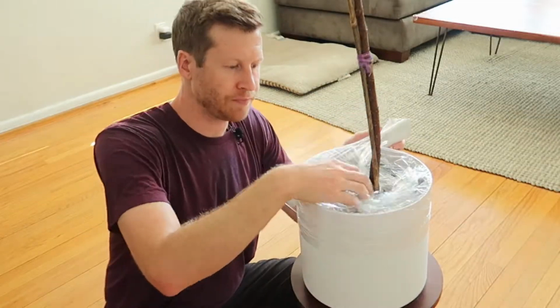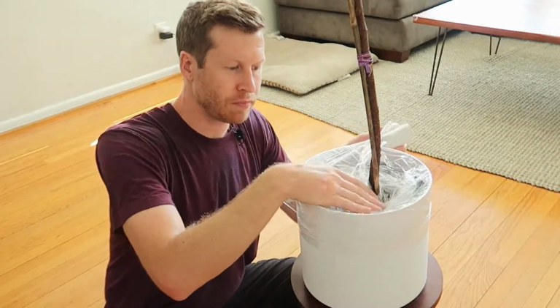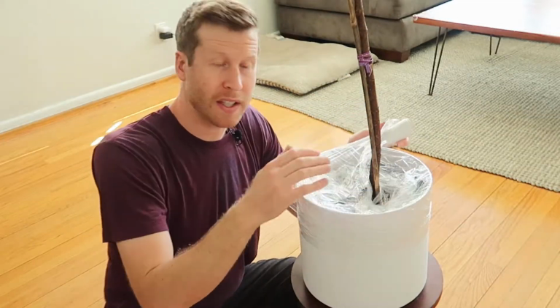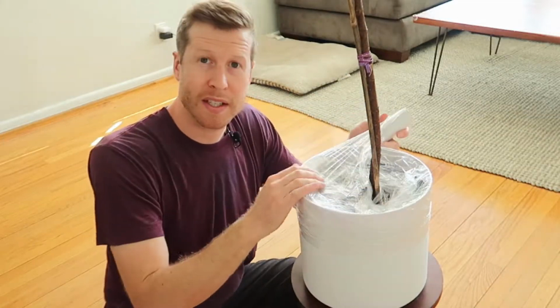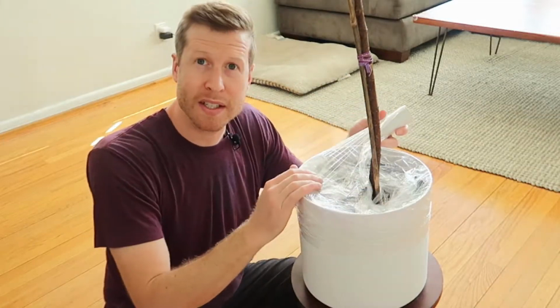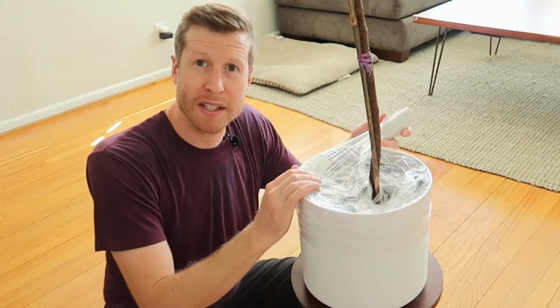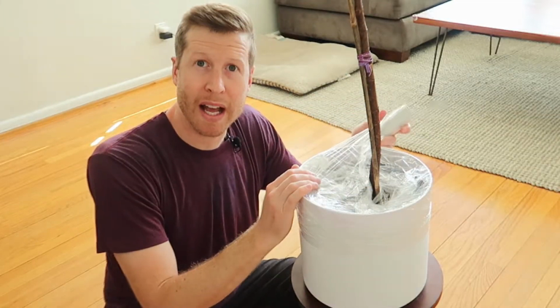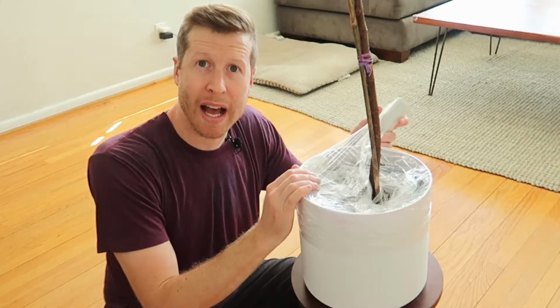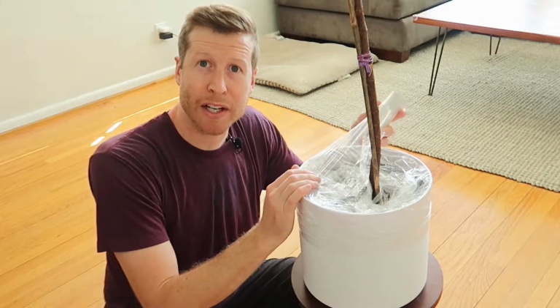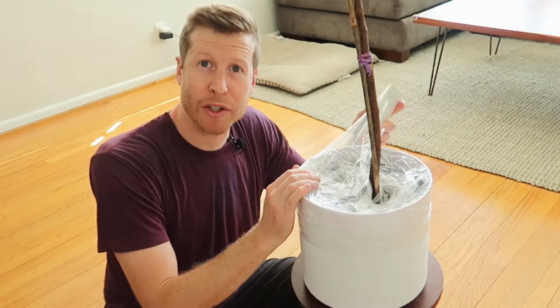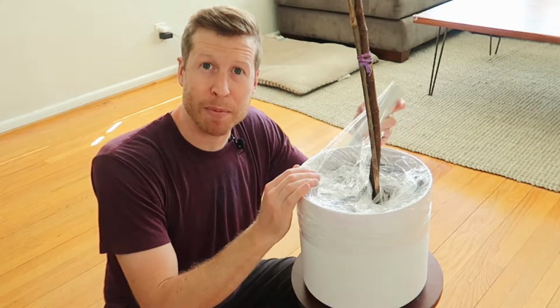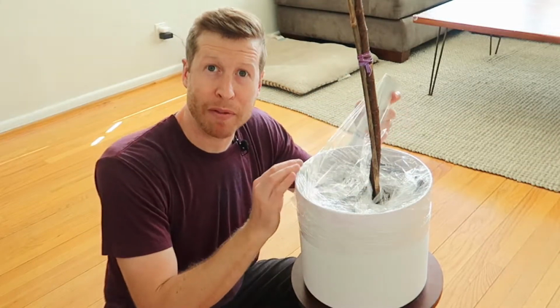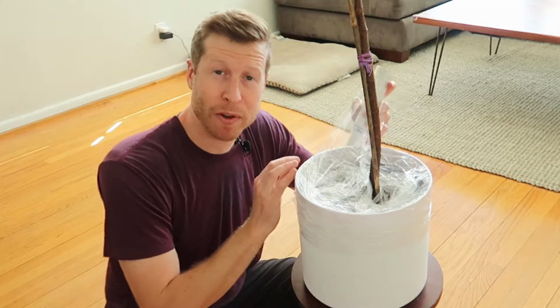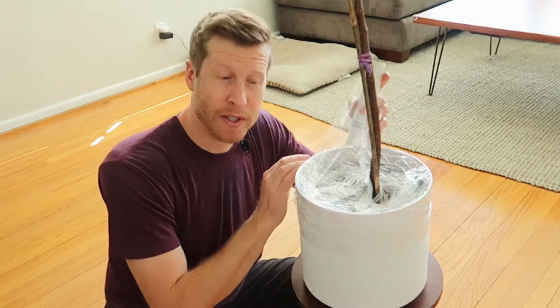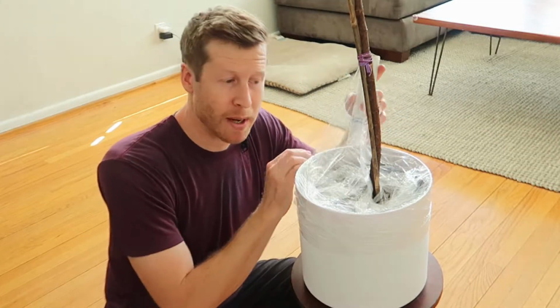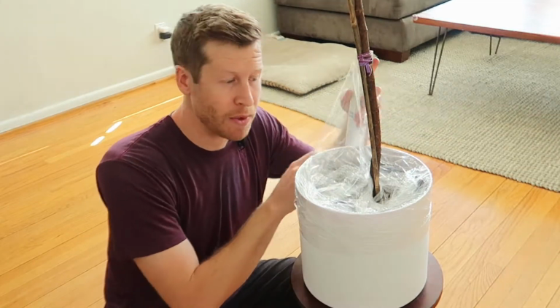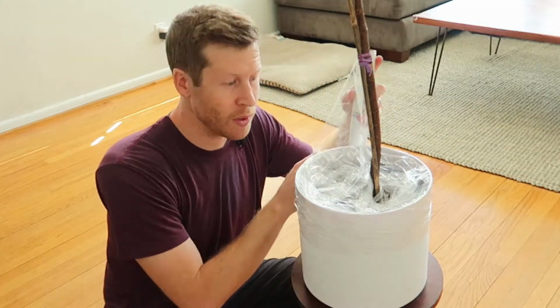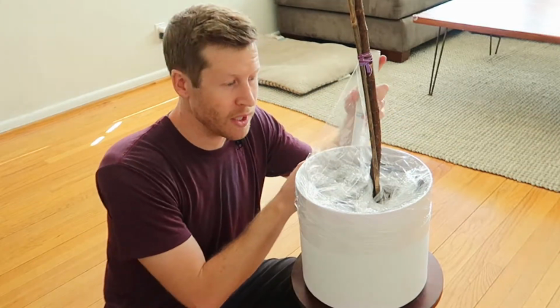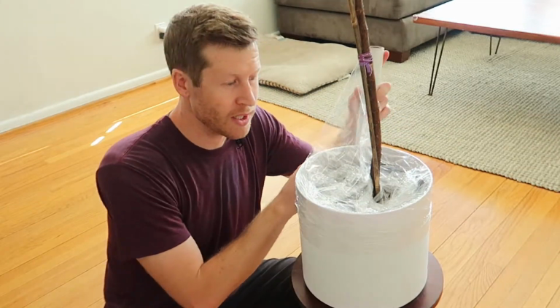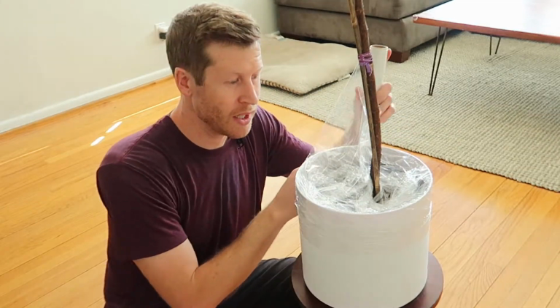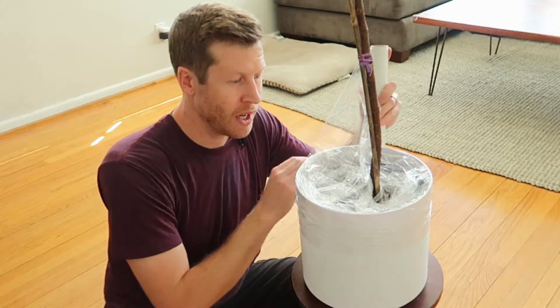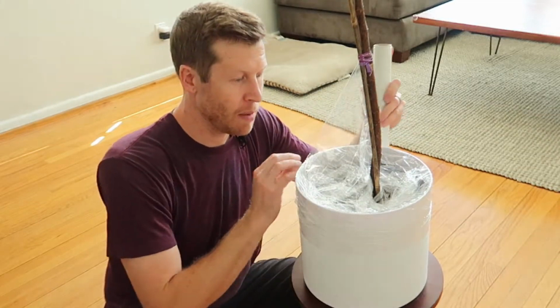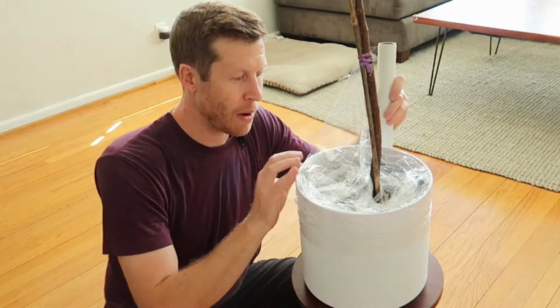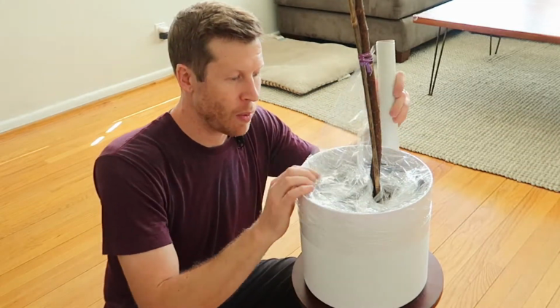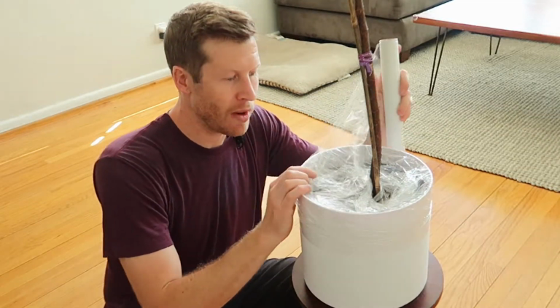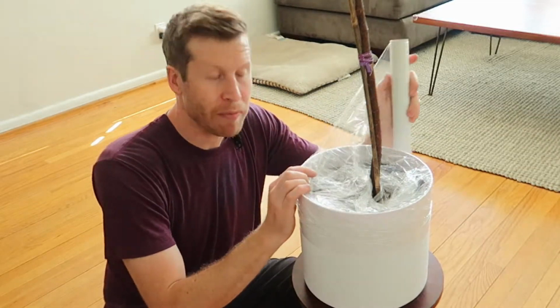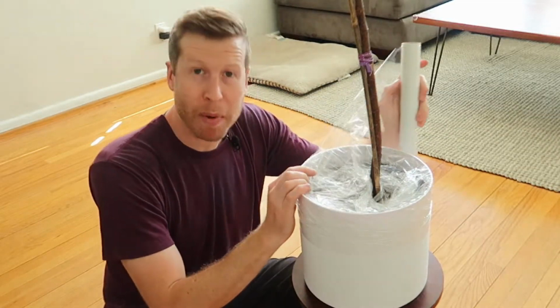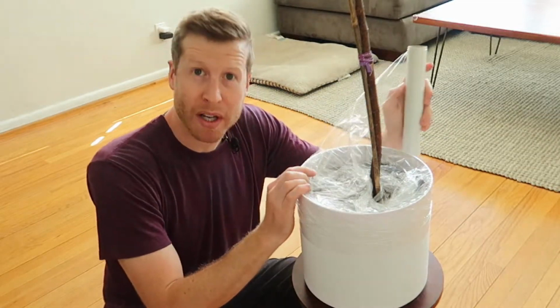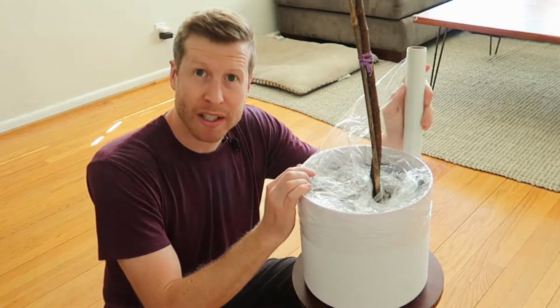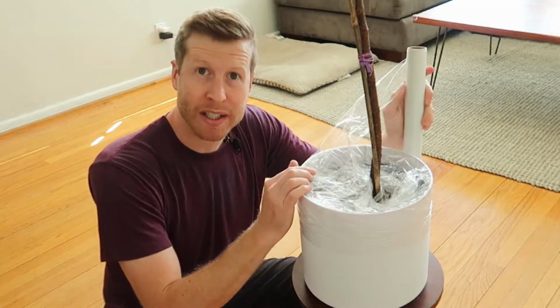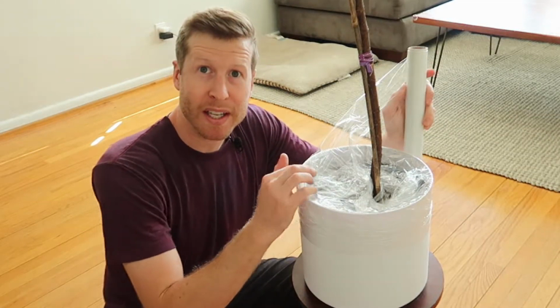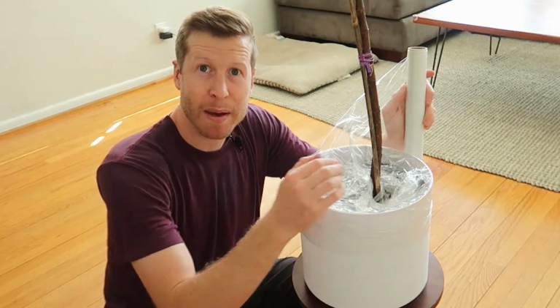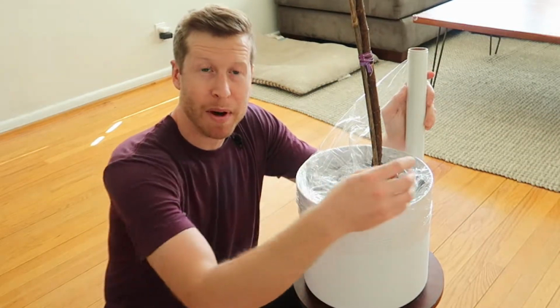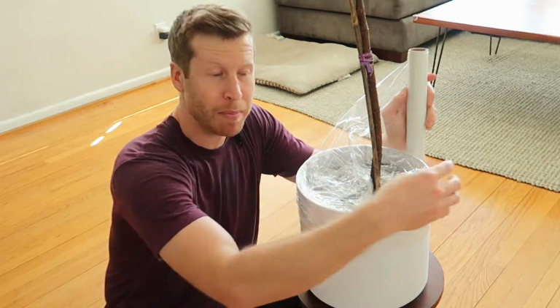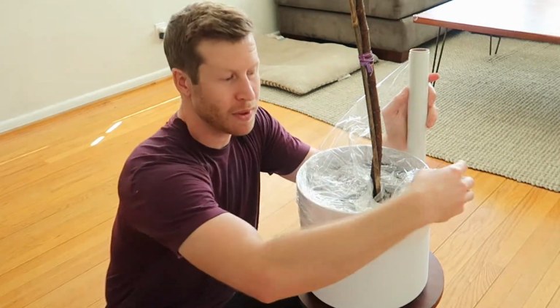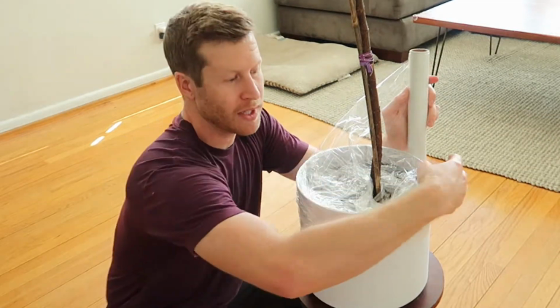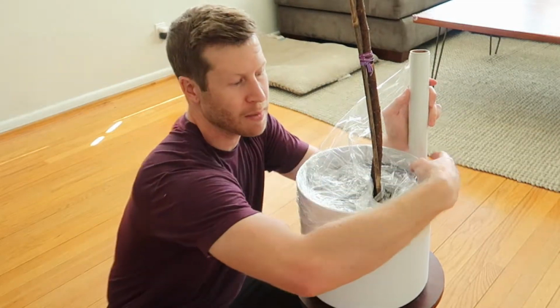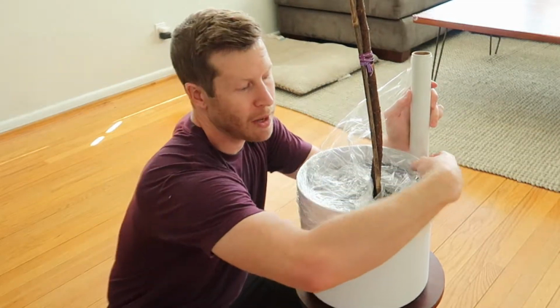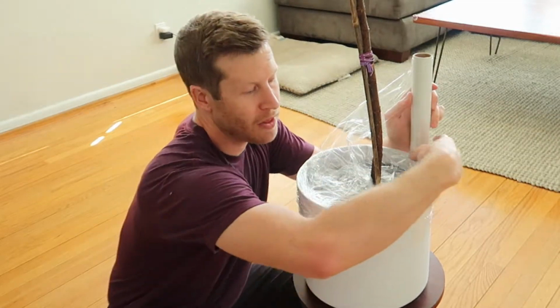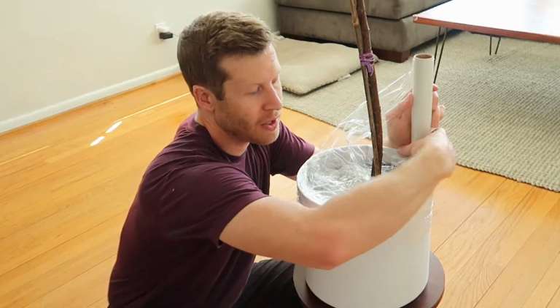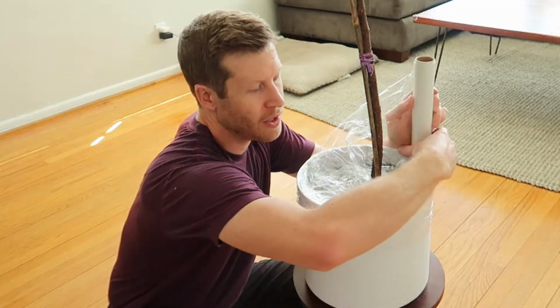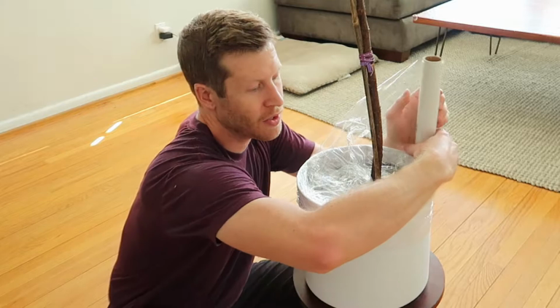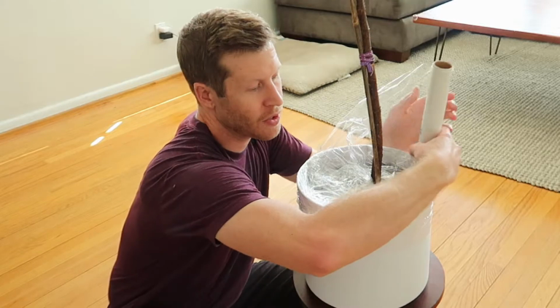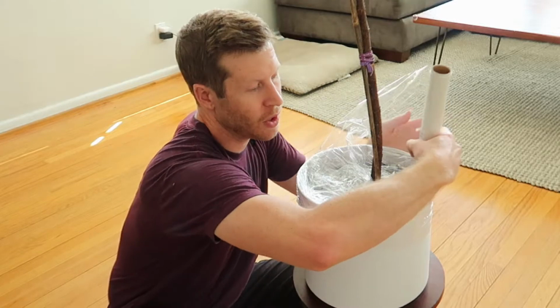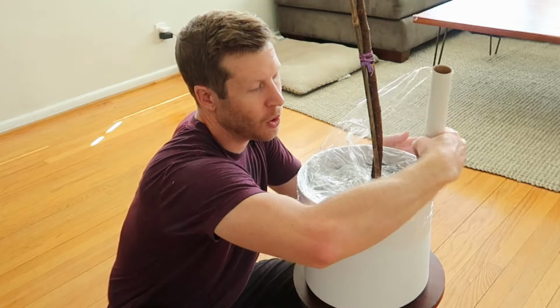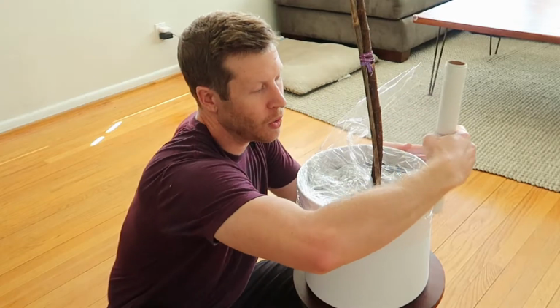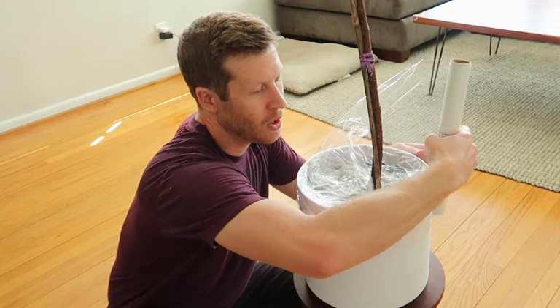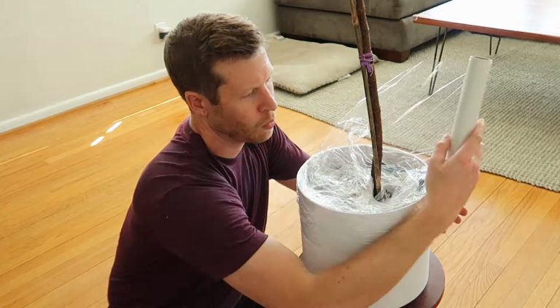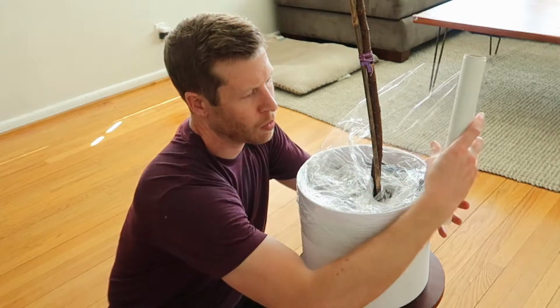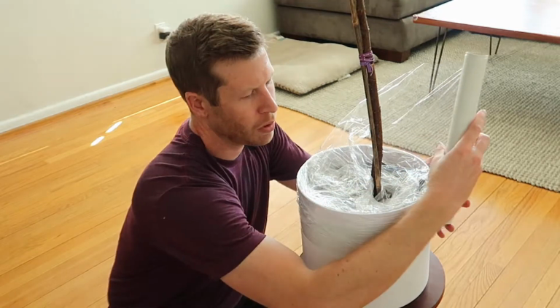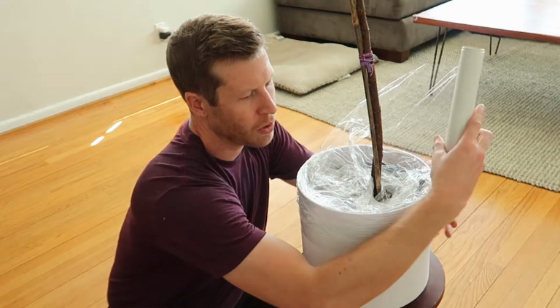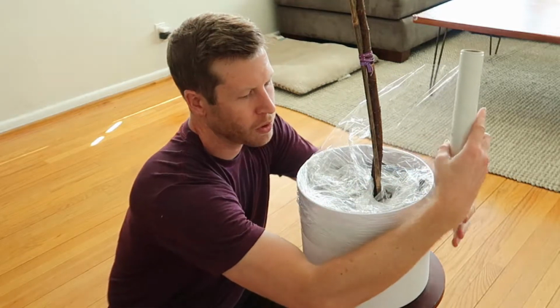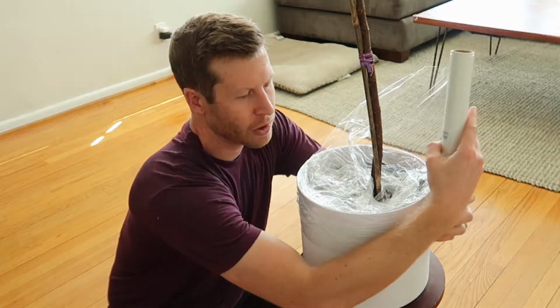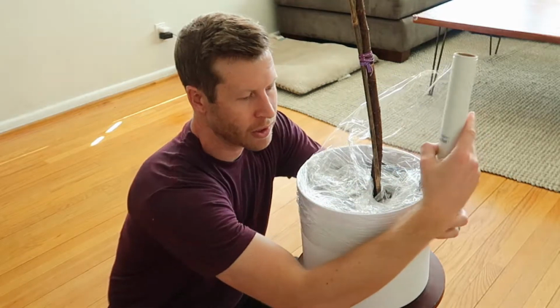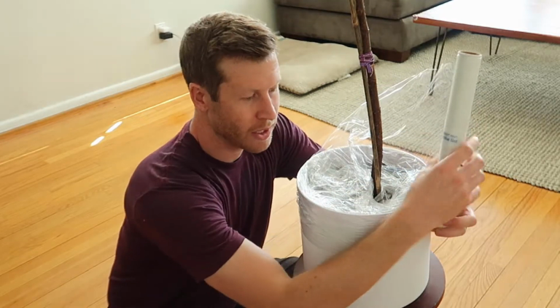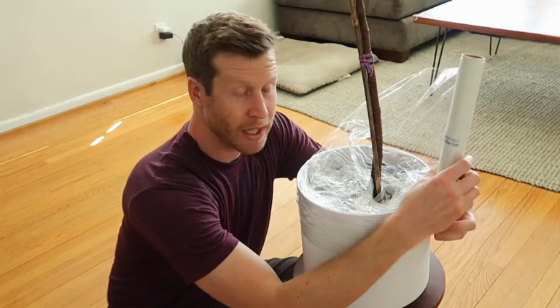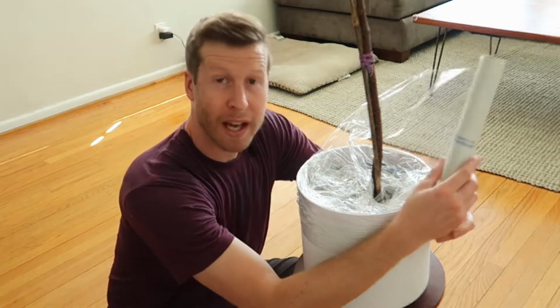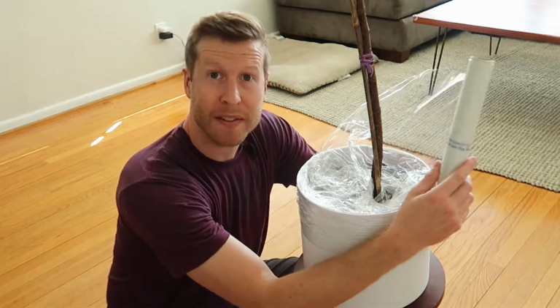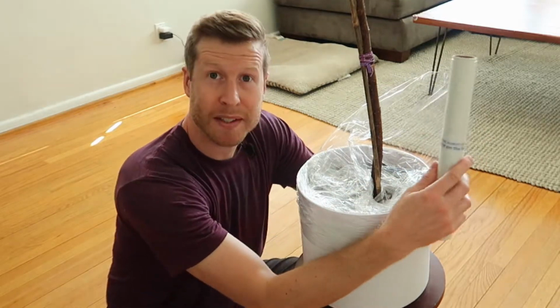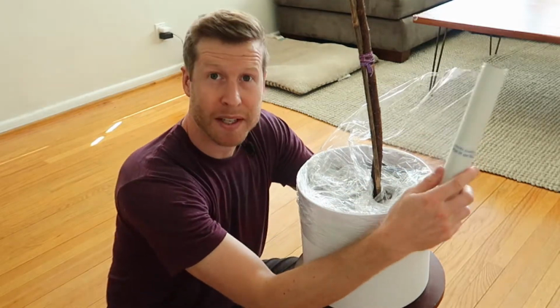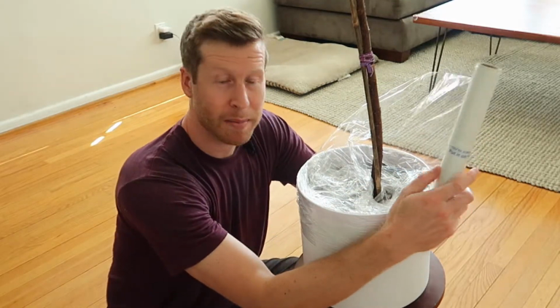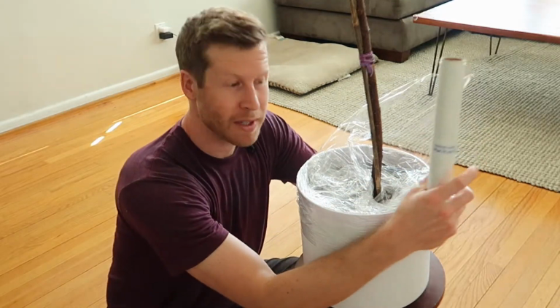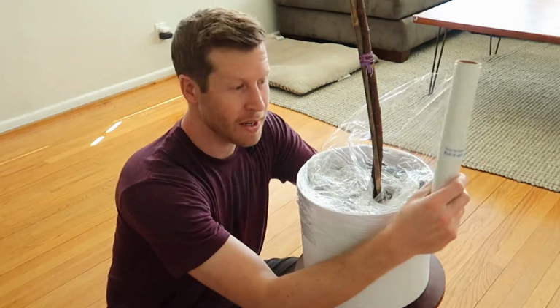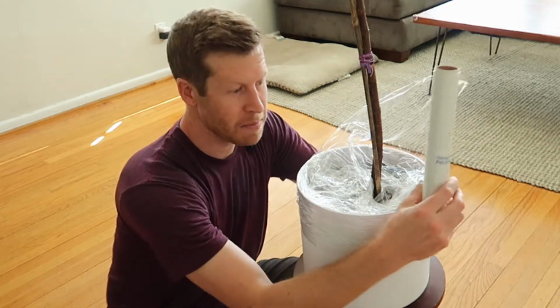This is actually my first time doing this. My wife Monica came up with this method, so we're both learning at the same time.